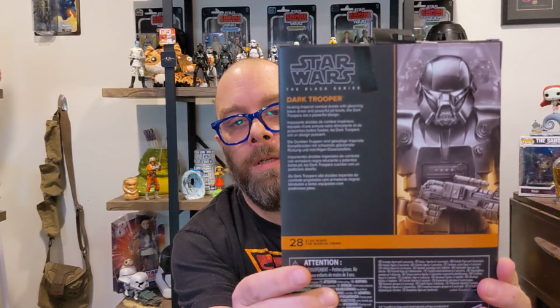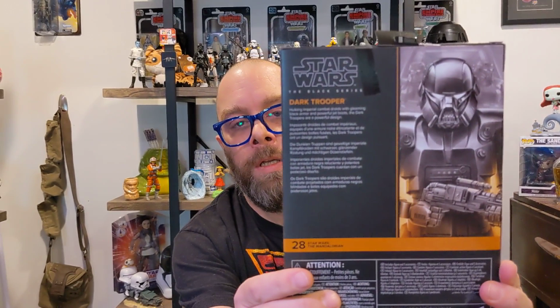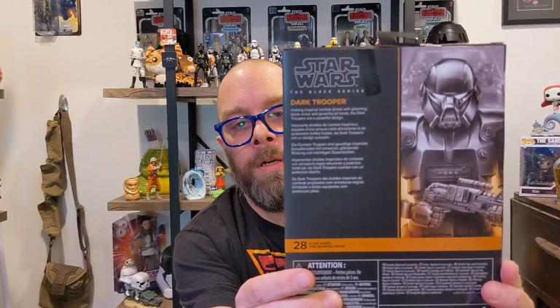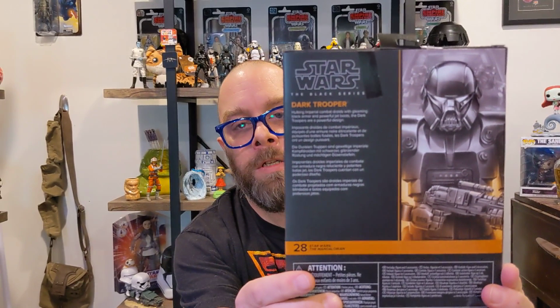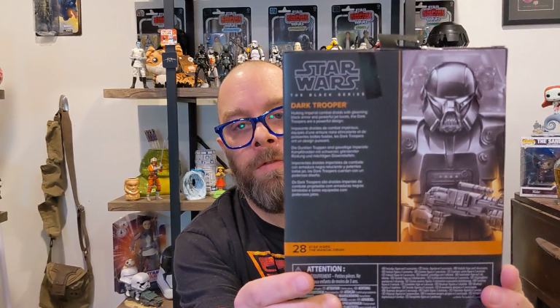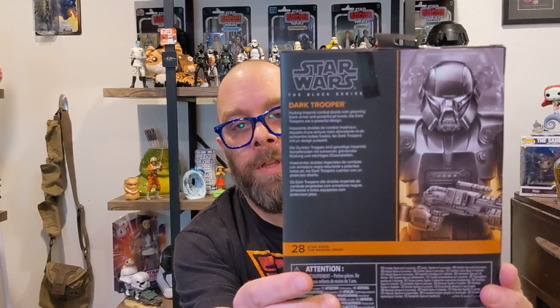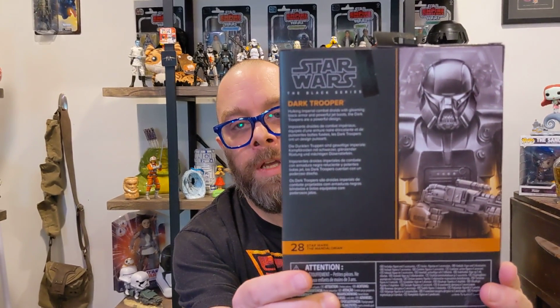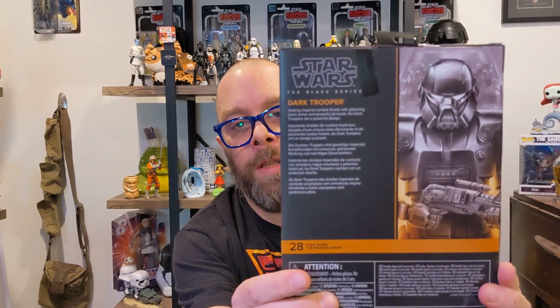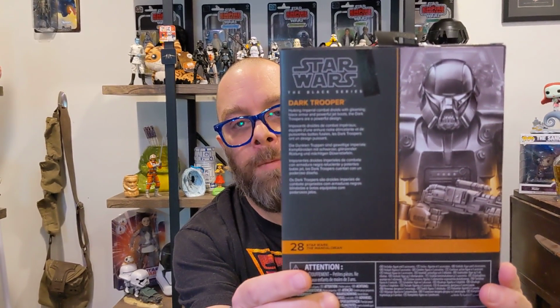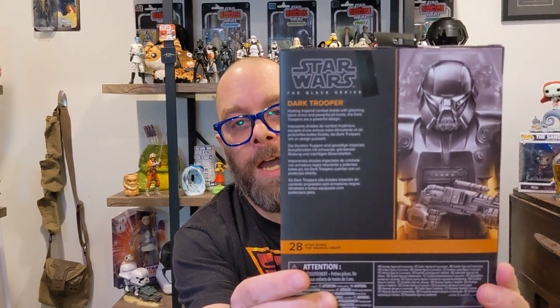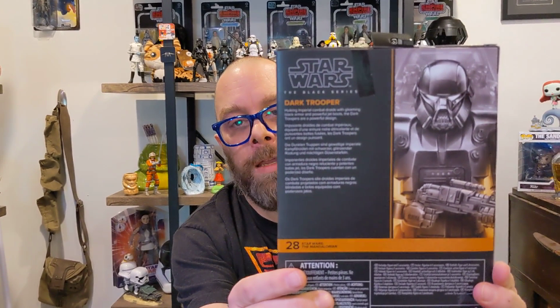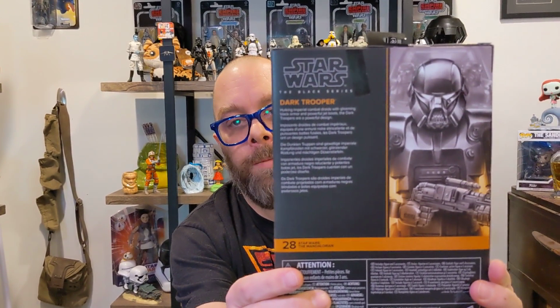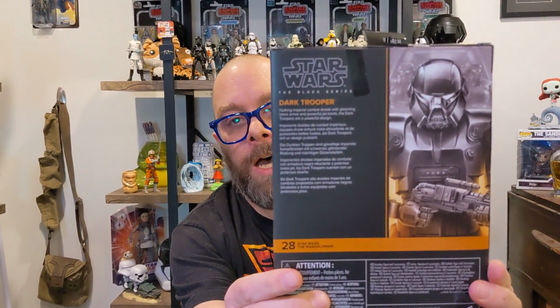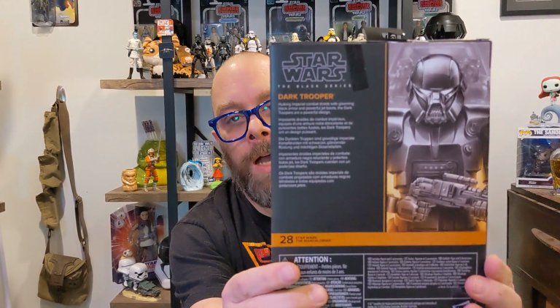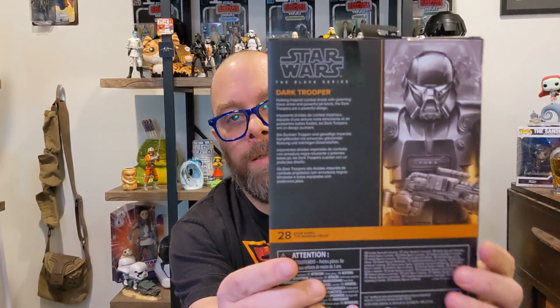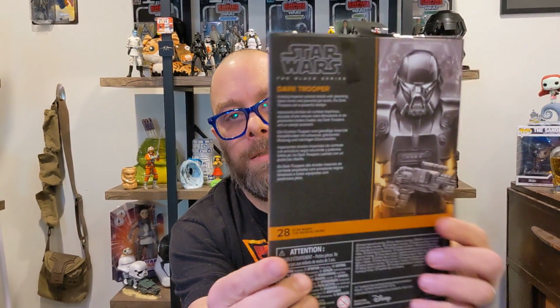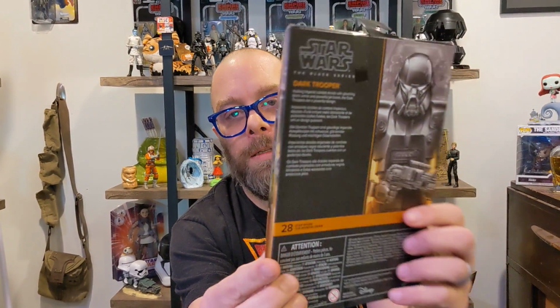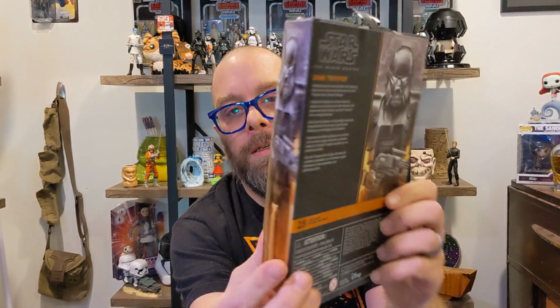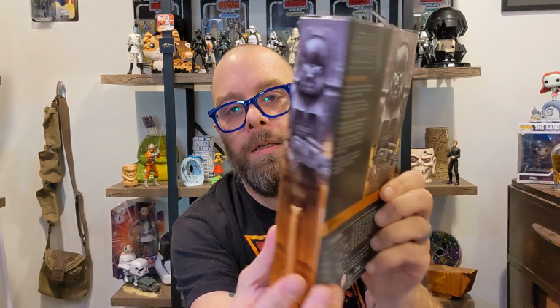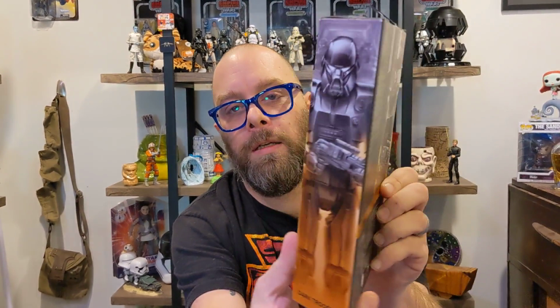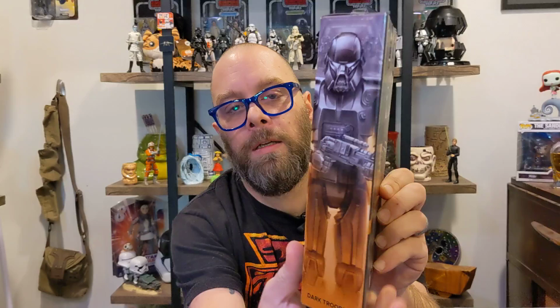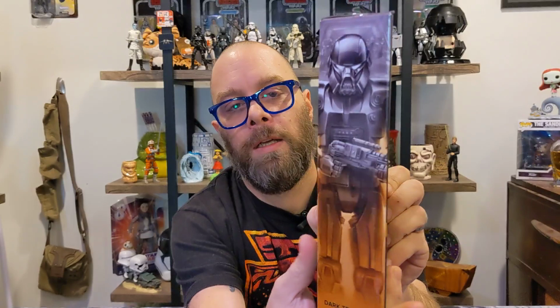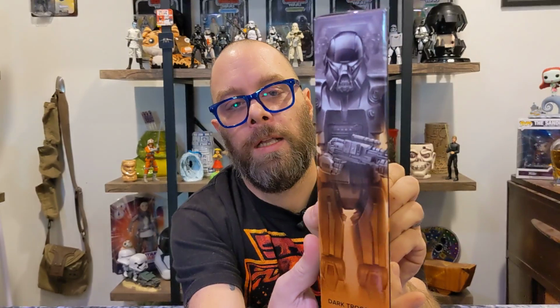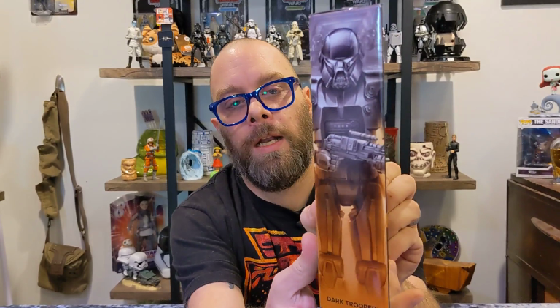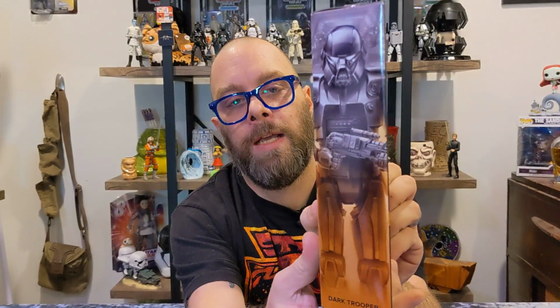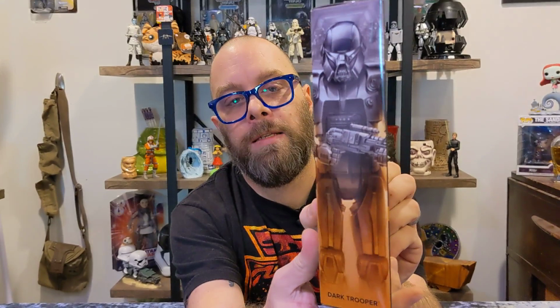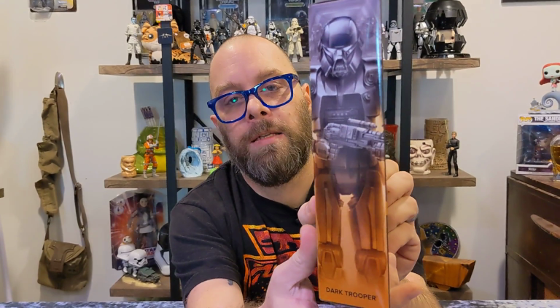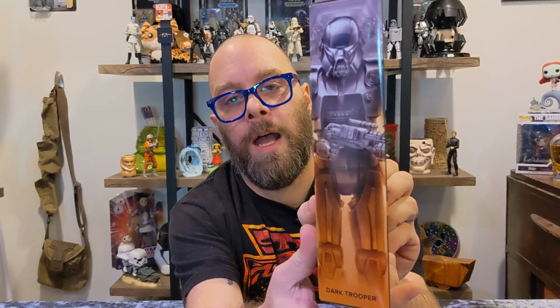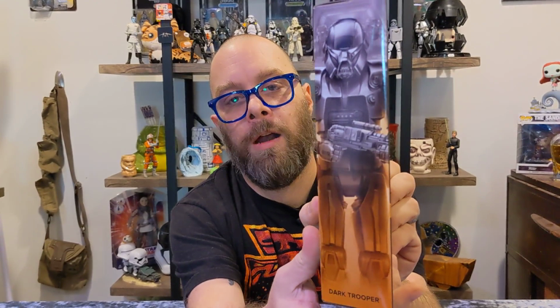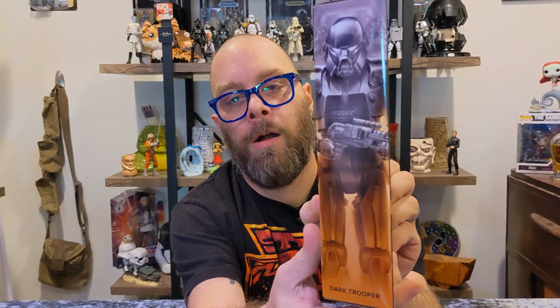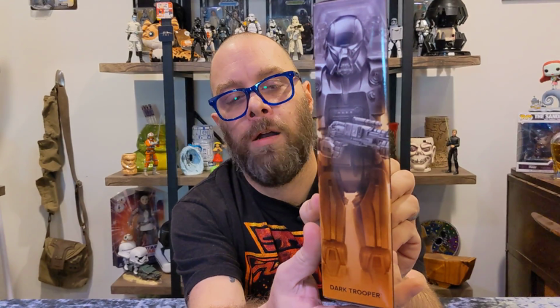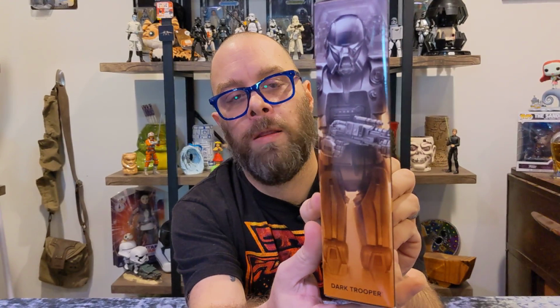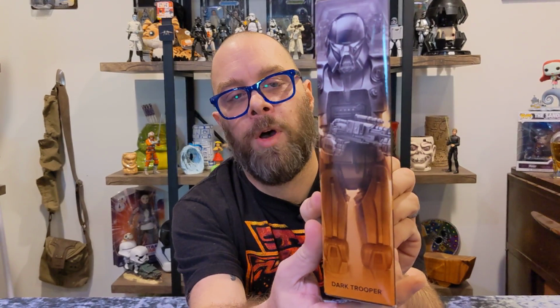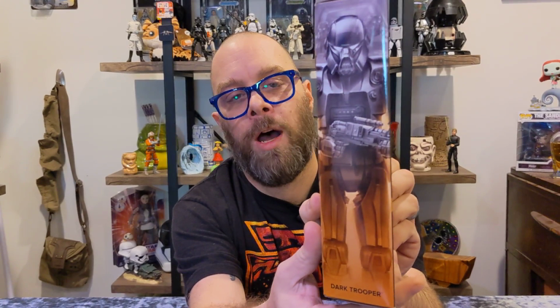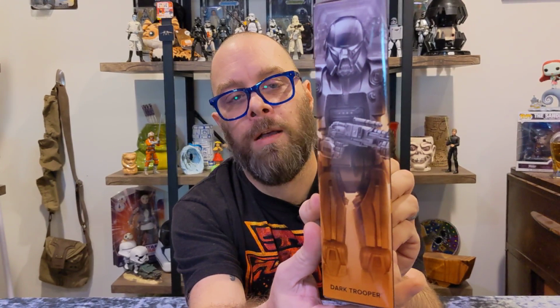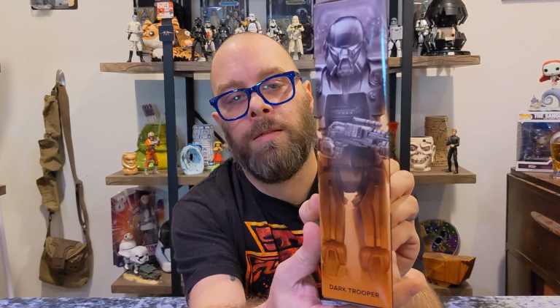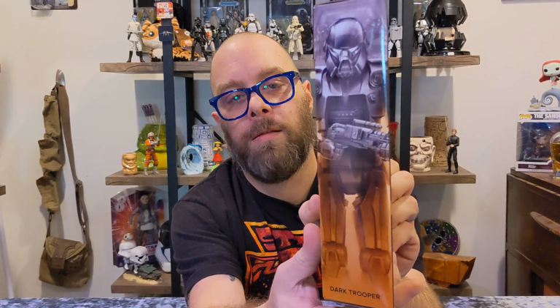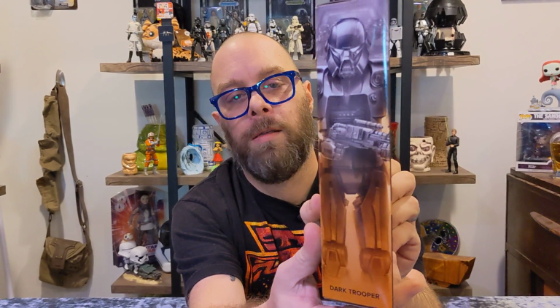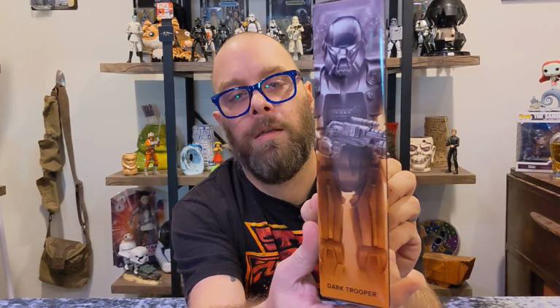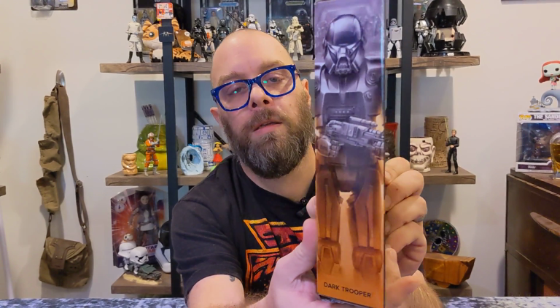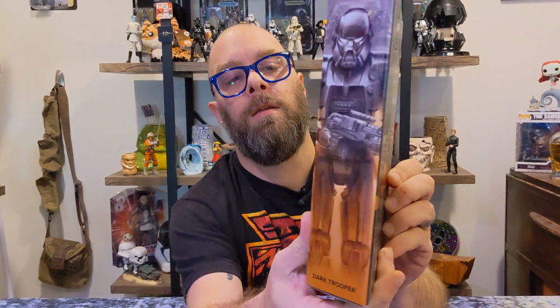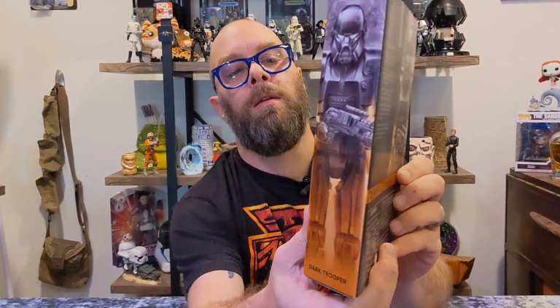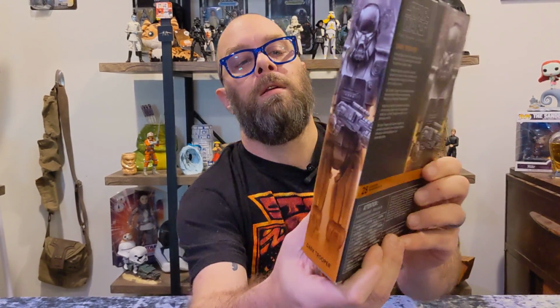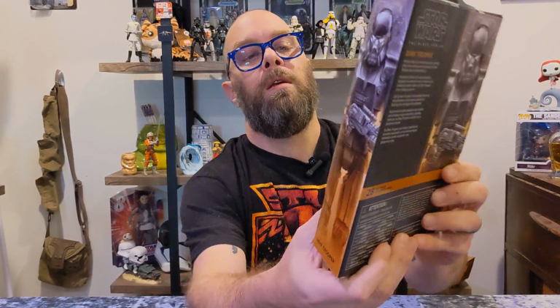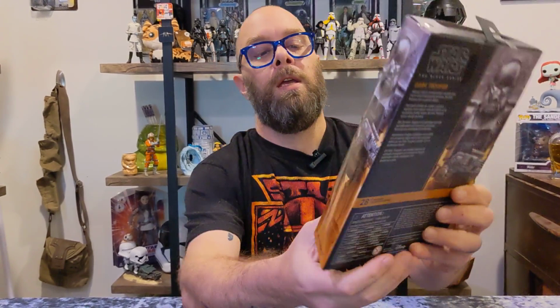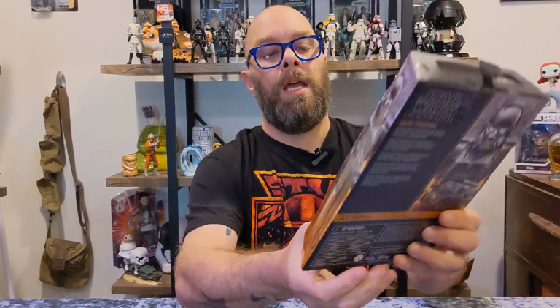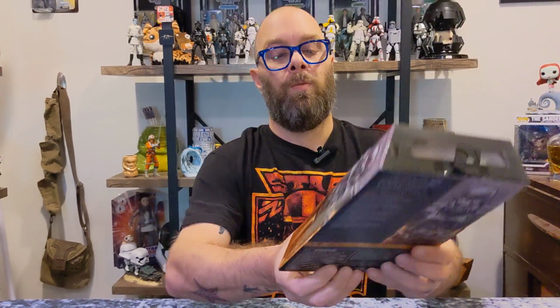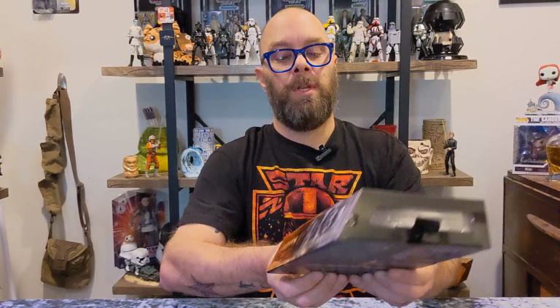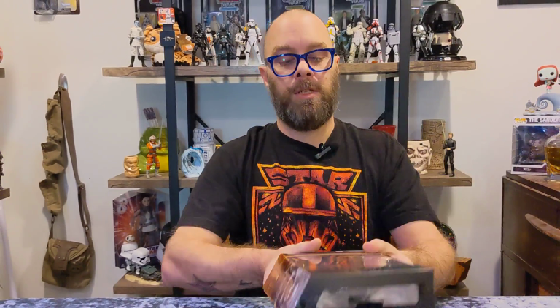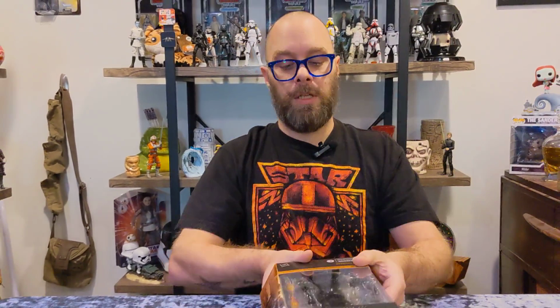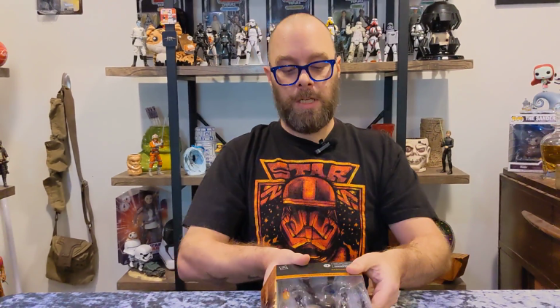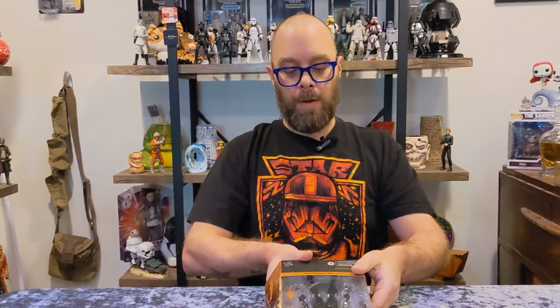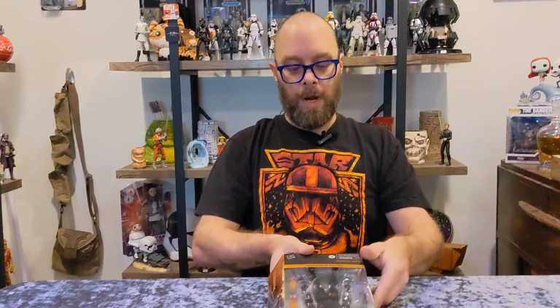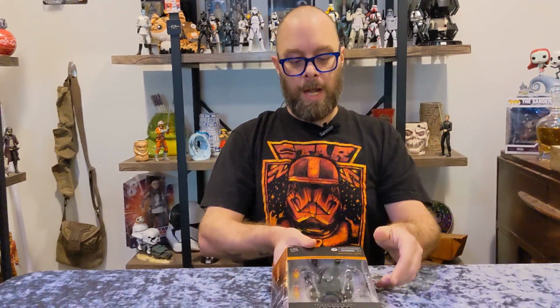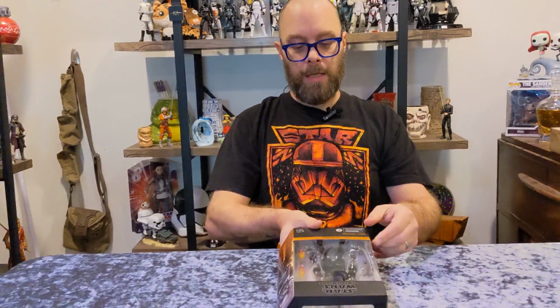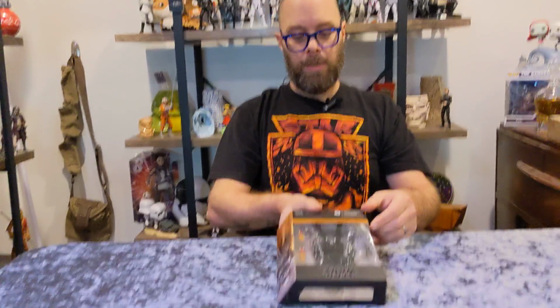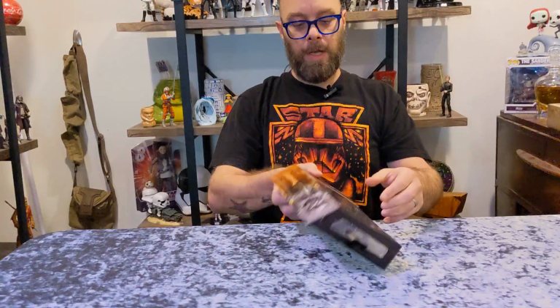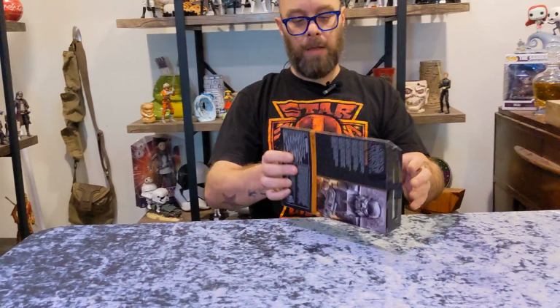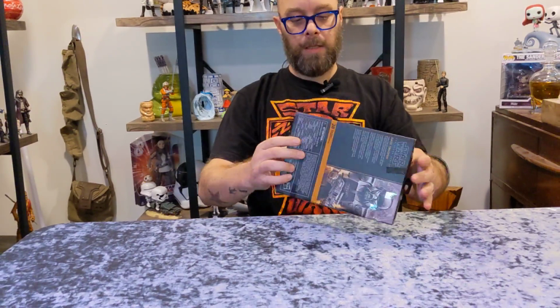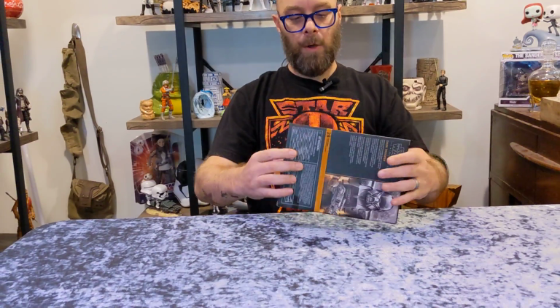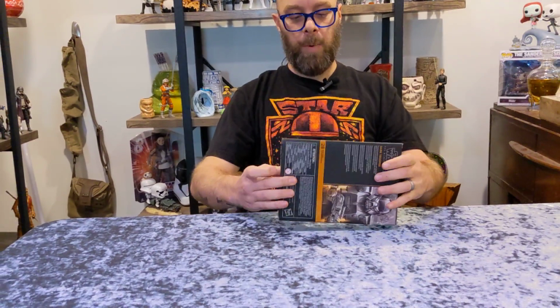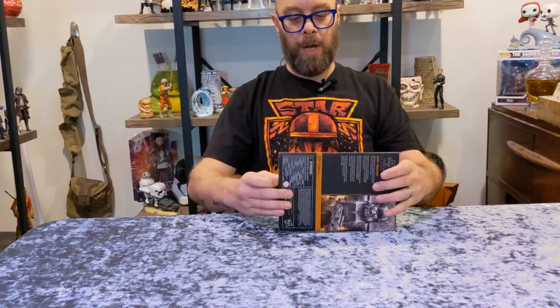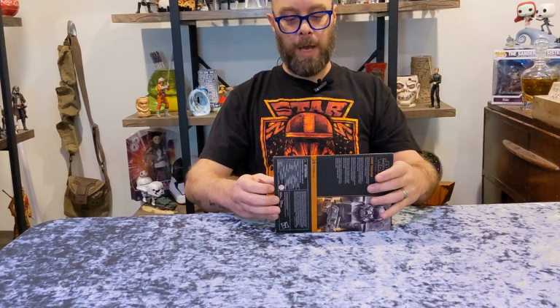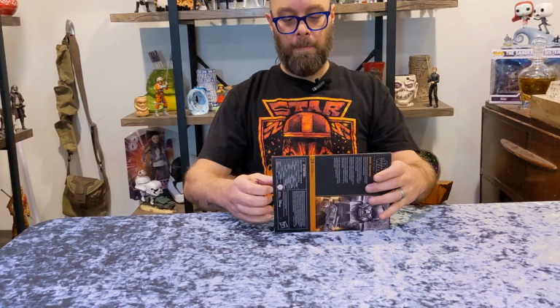Here's everything on the back of the box, and the nice side art on the box. And let's just get right into it — let's open it up.